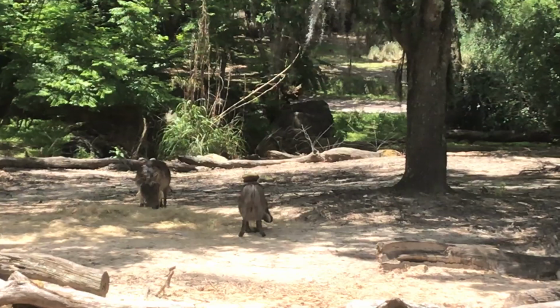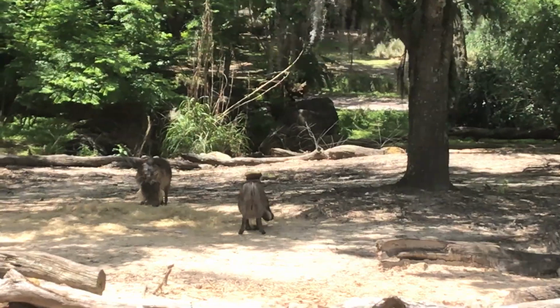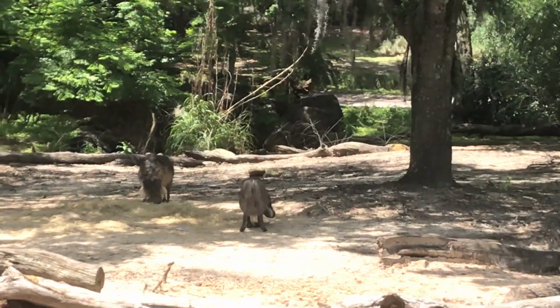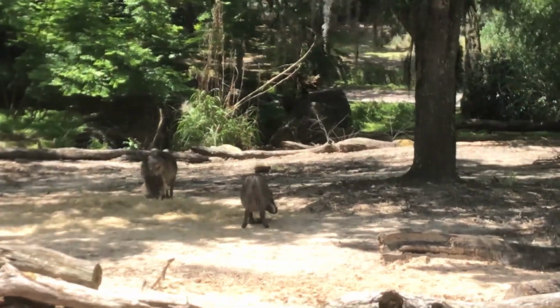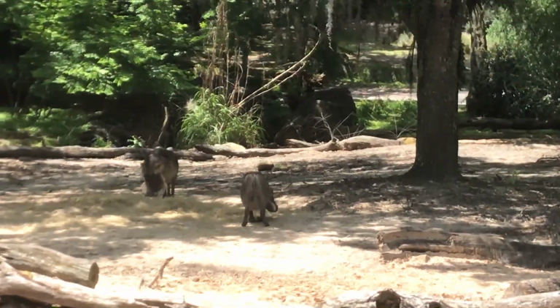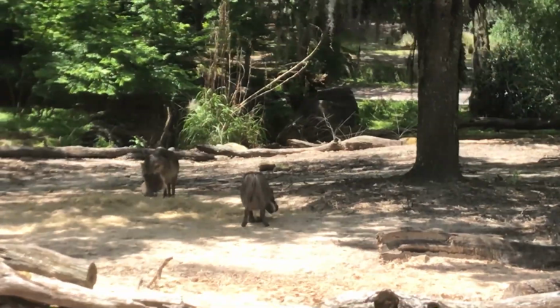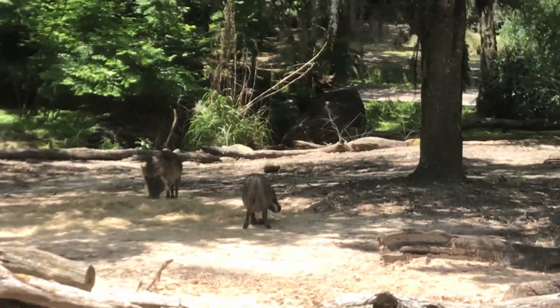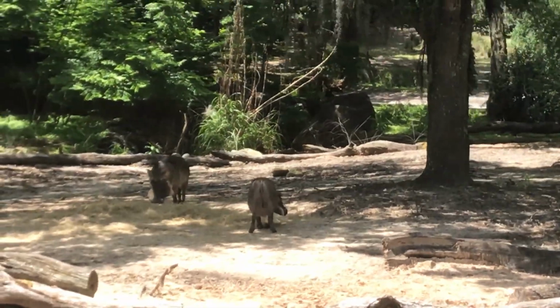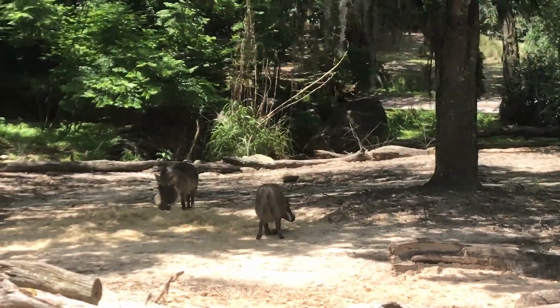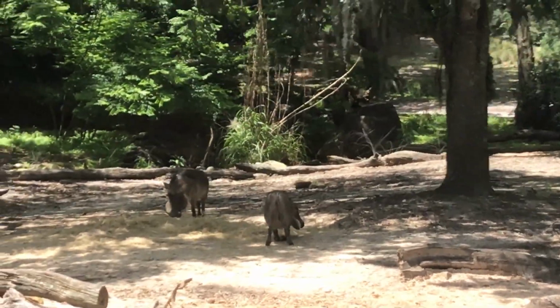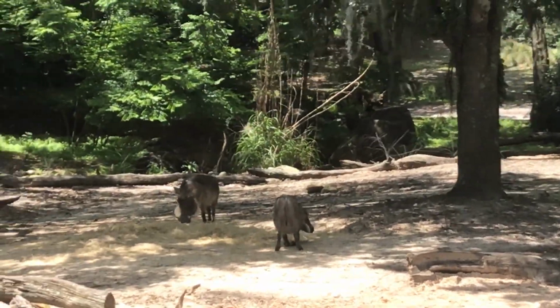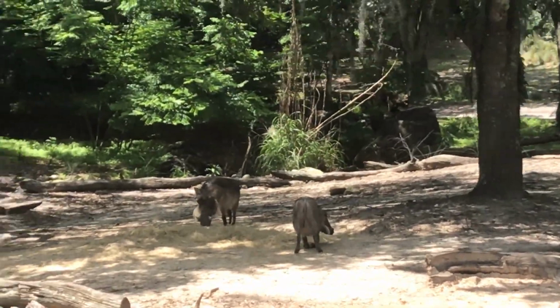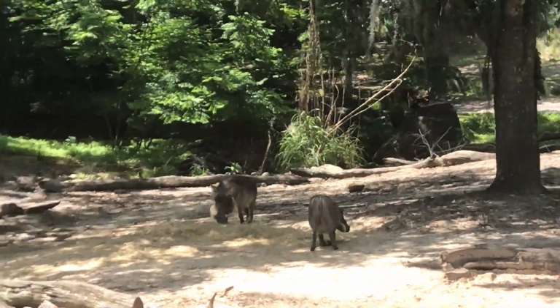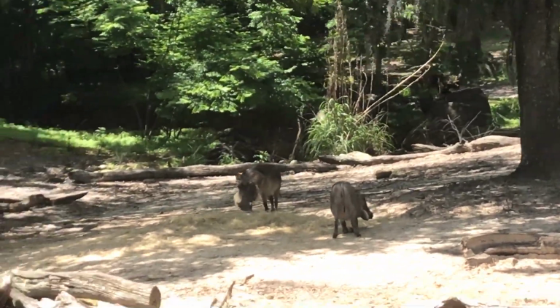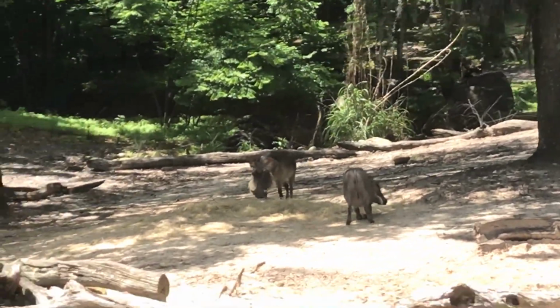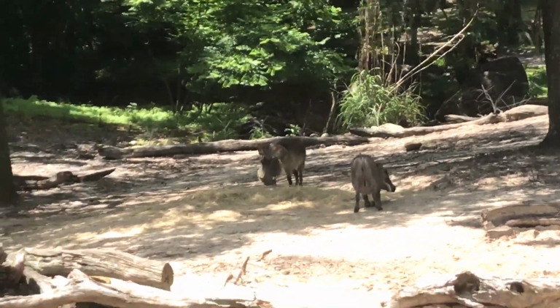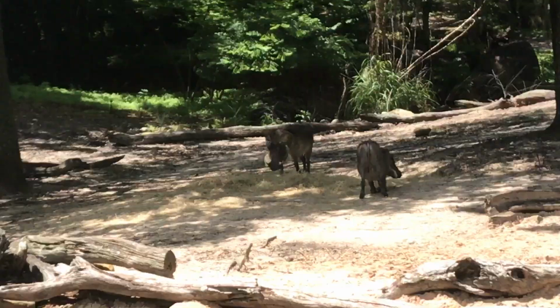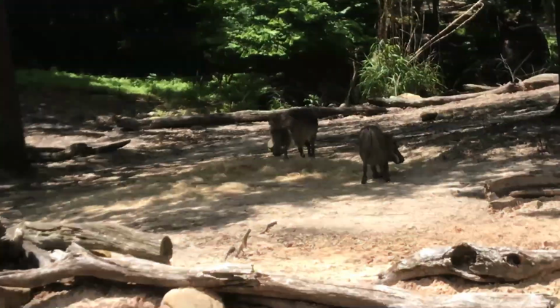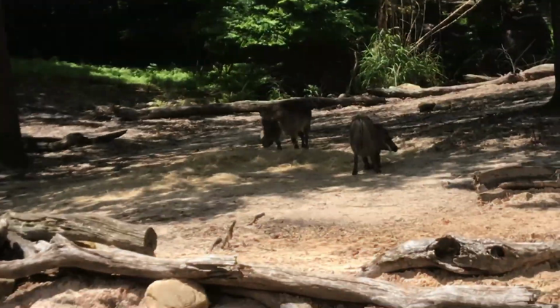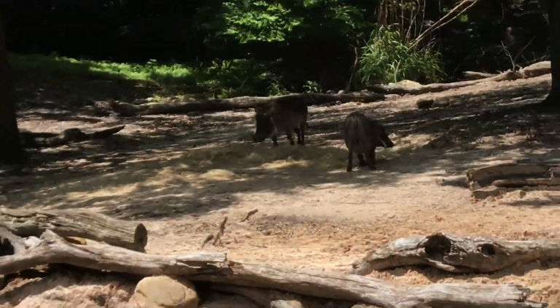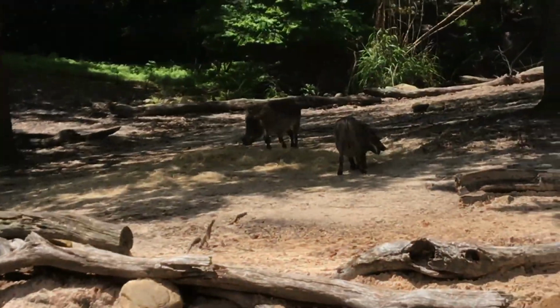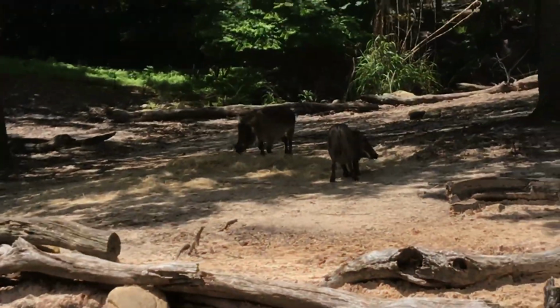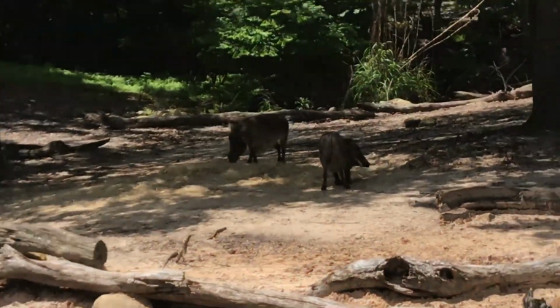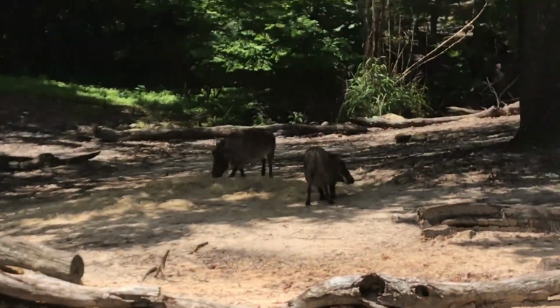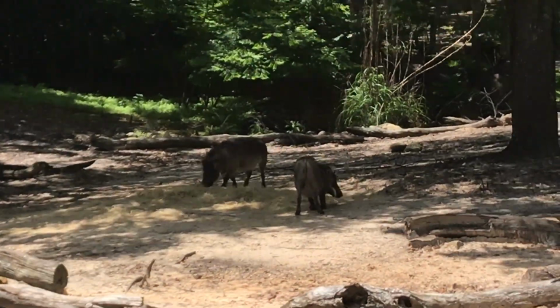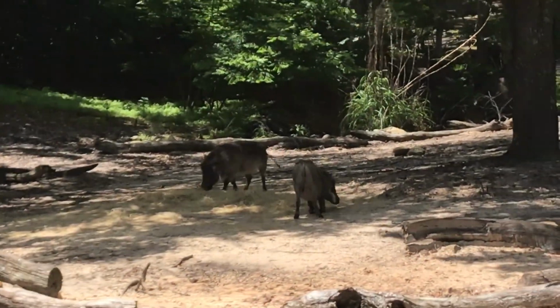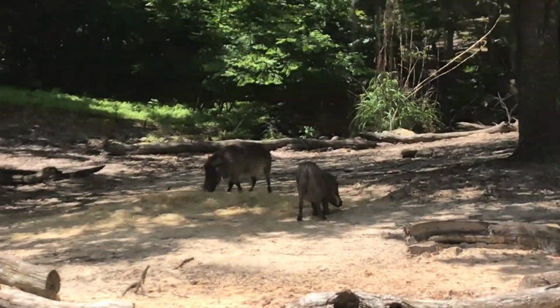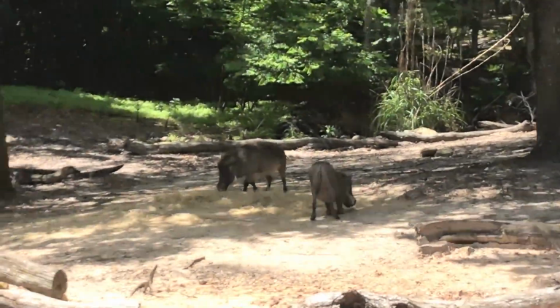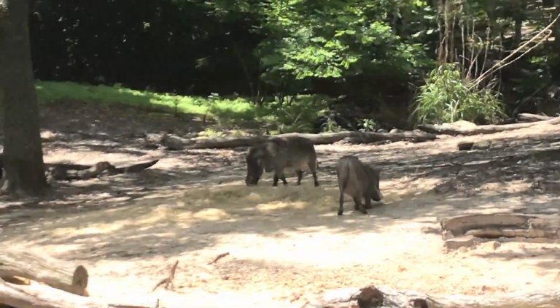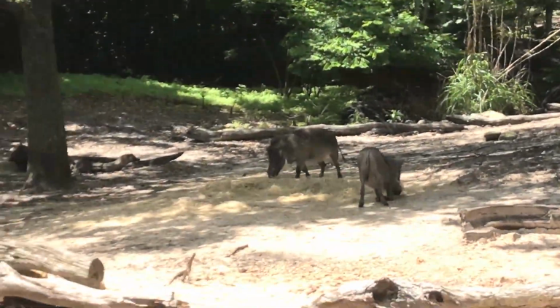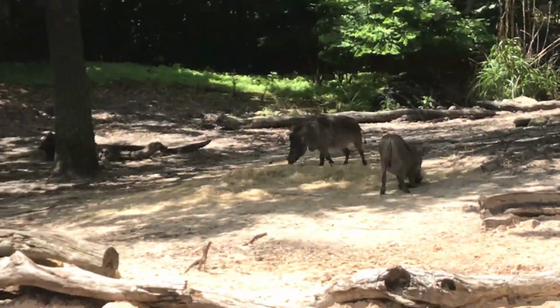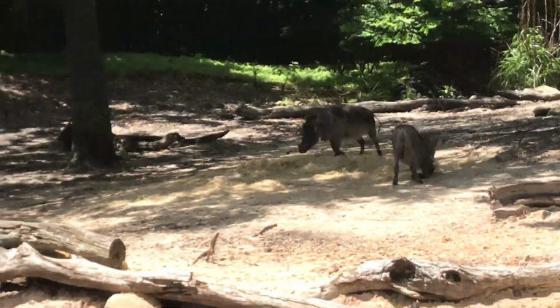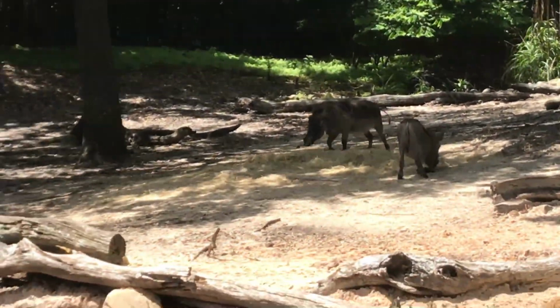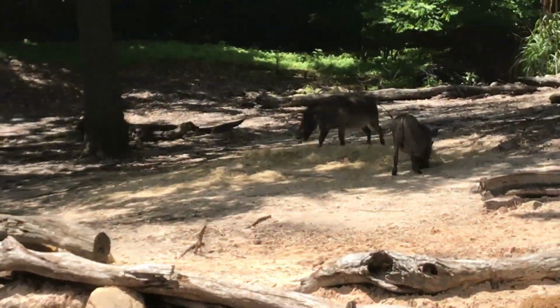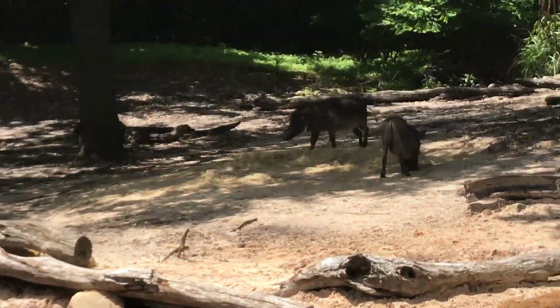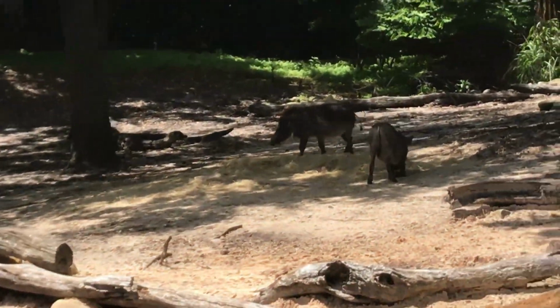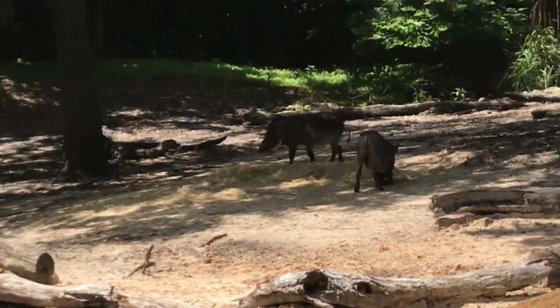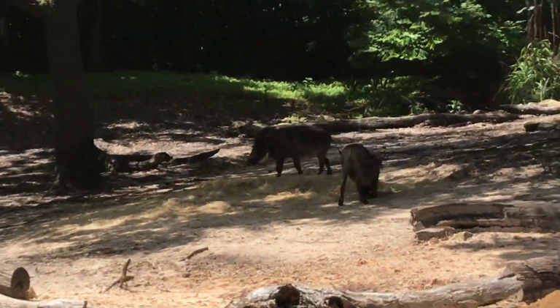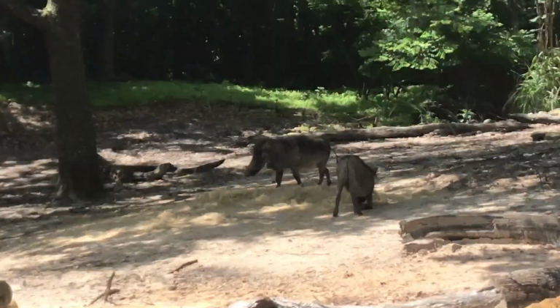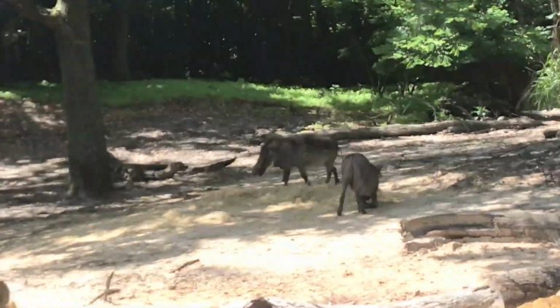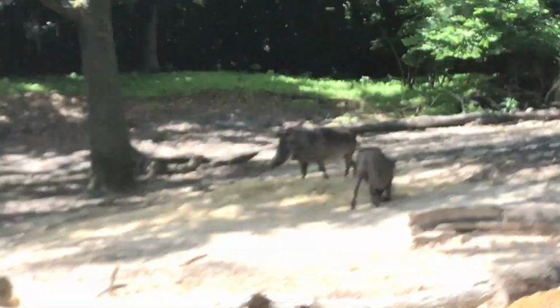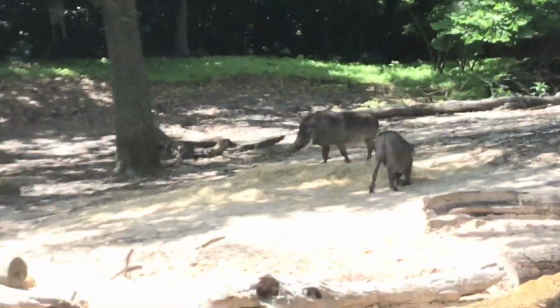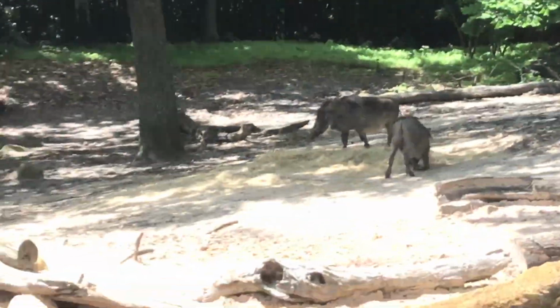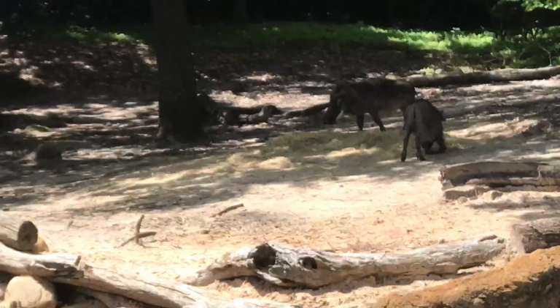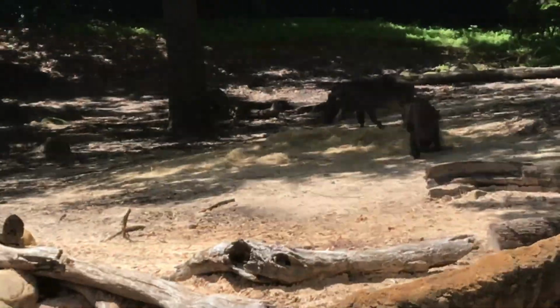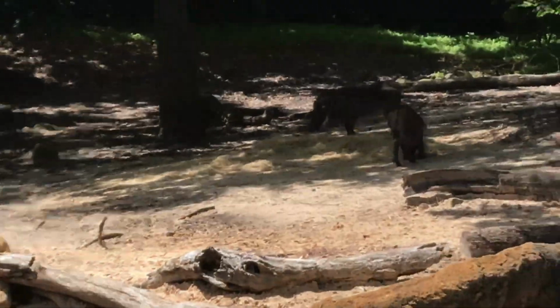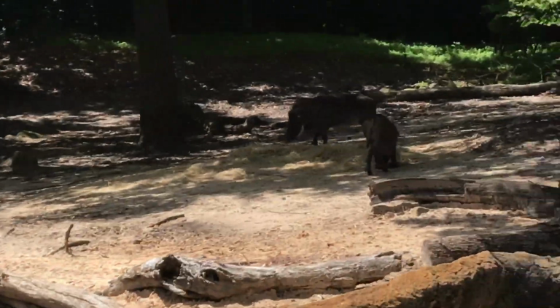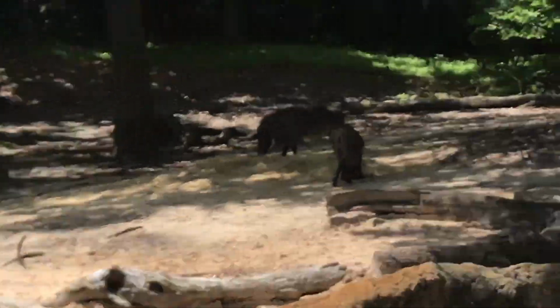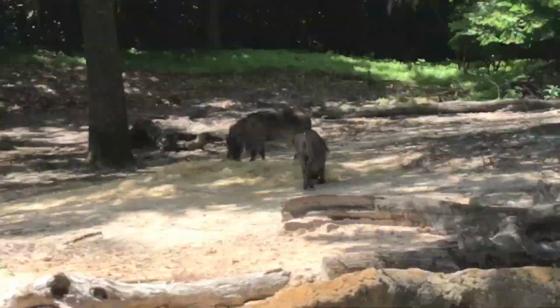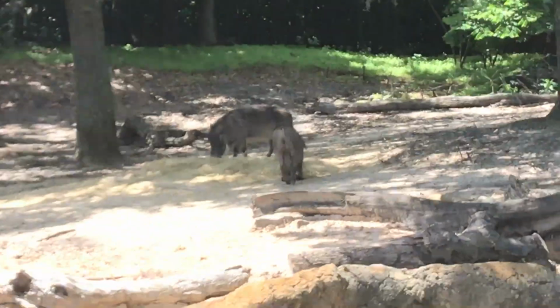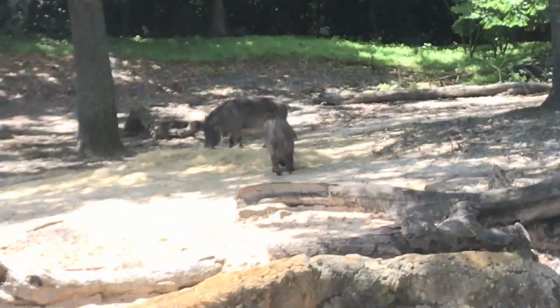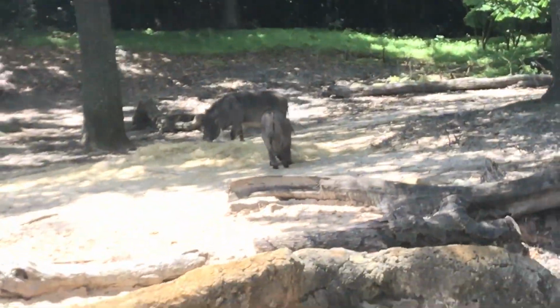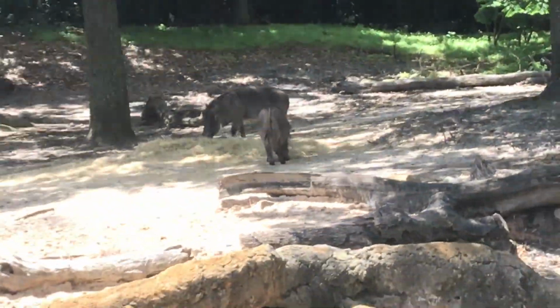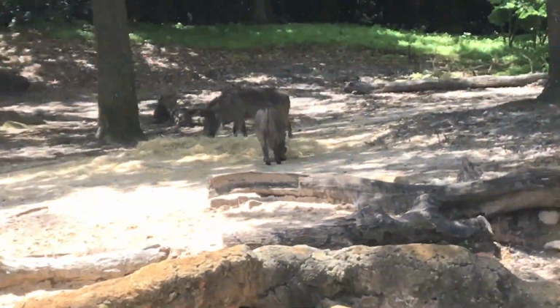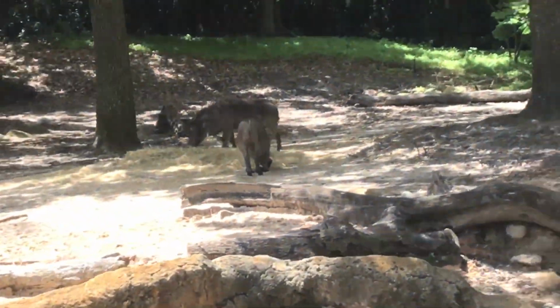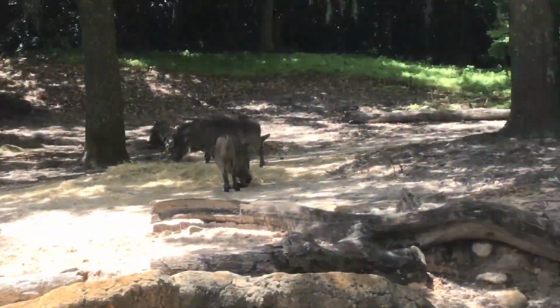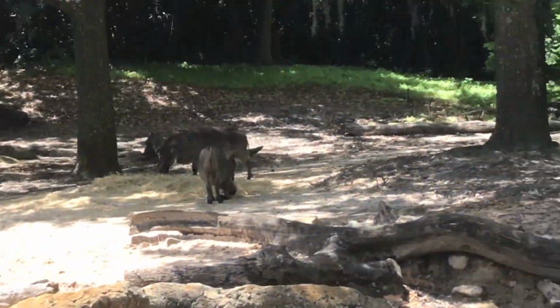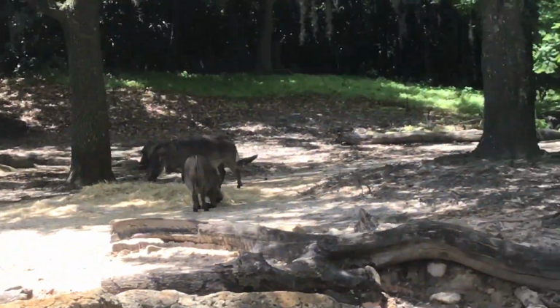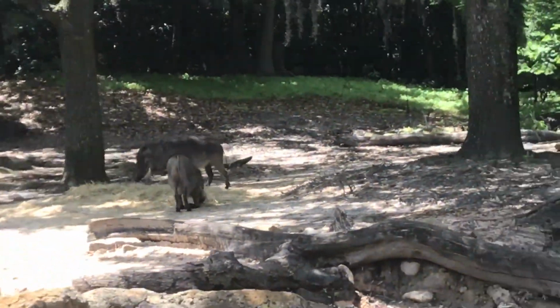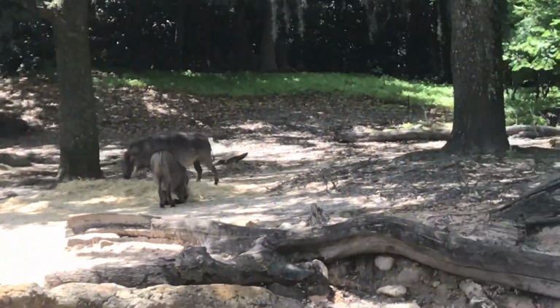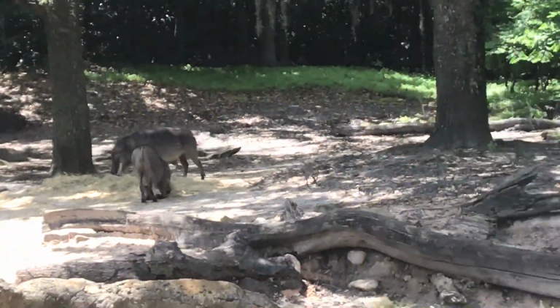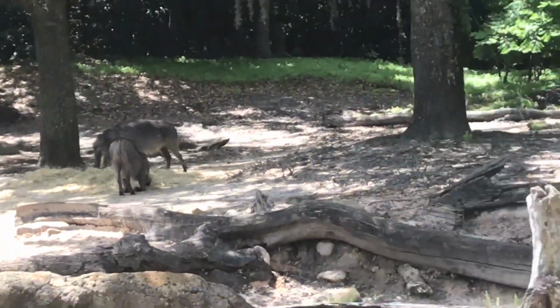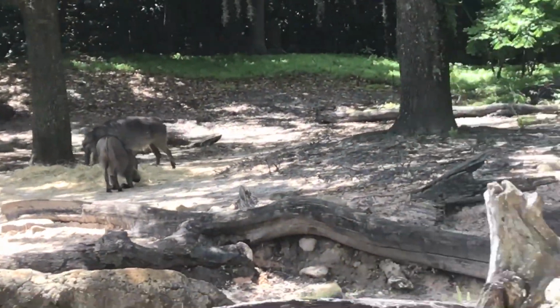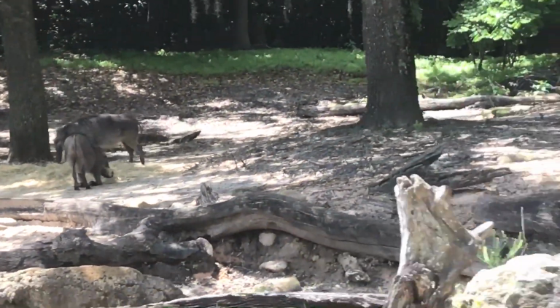They use their sharp tusks at the entrance to defend themselves against predators. They either make their own burrows or steal them from other animals.